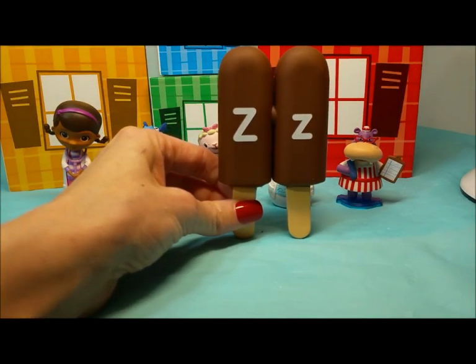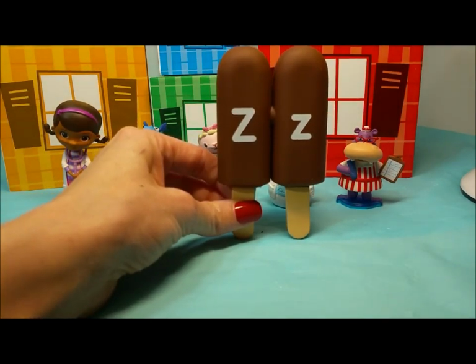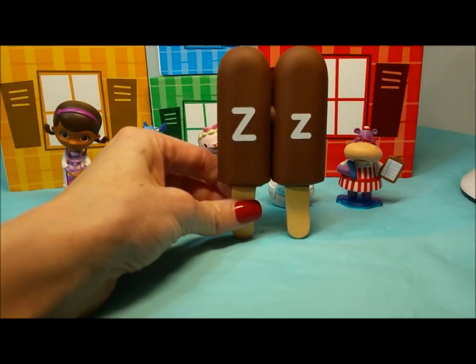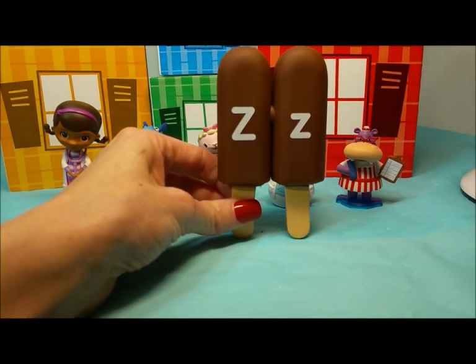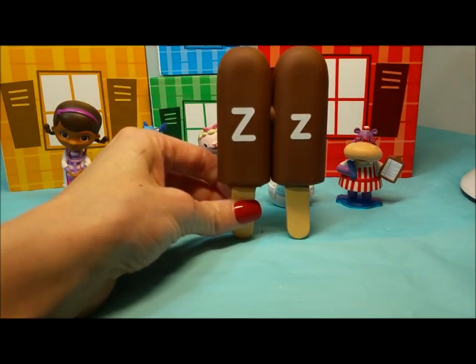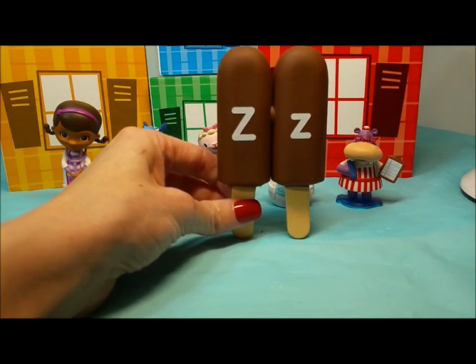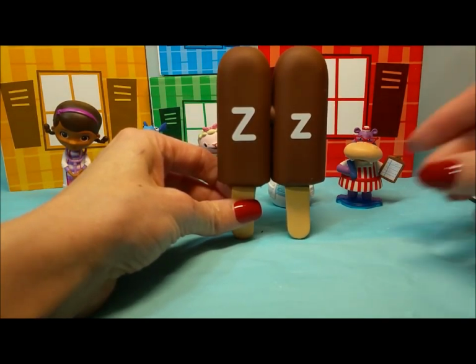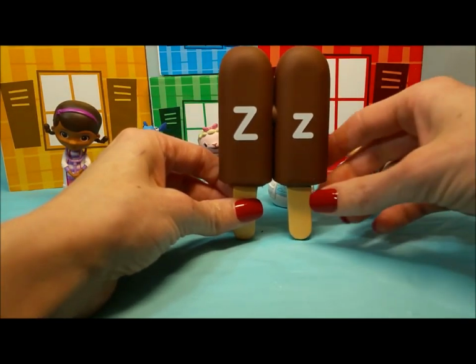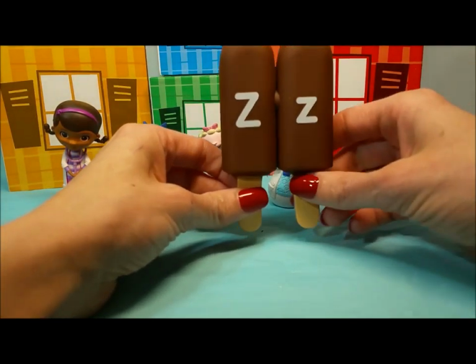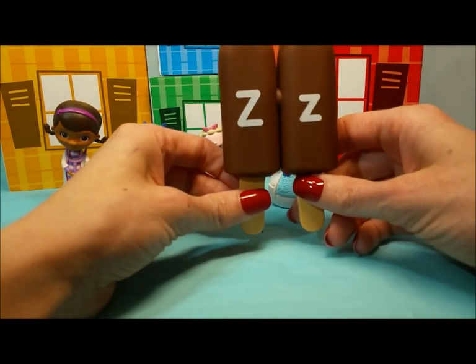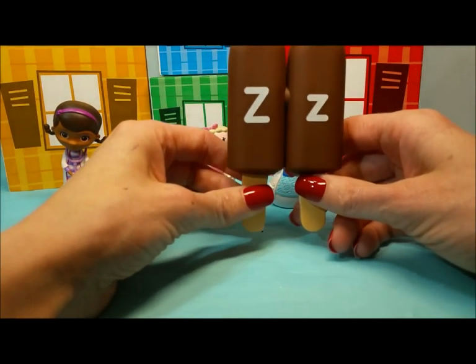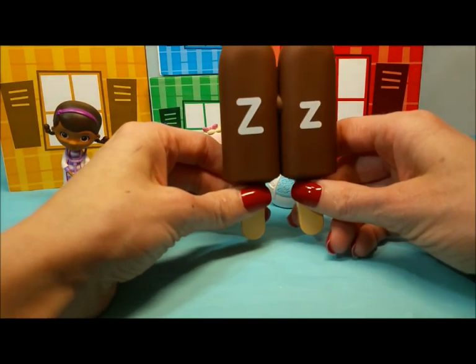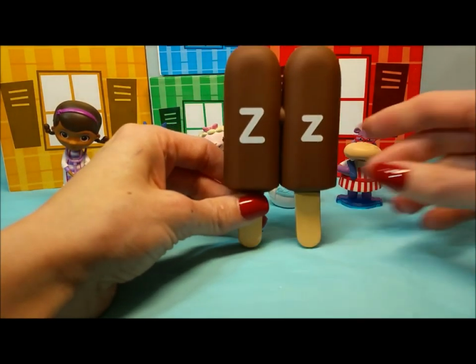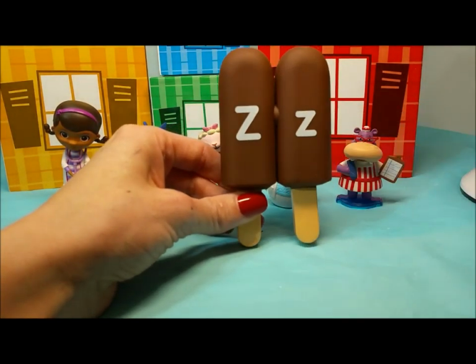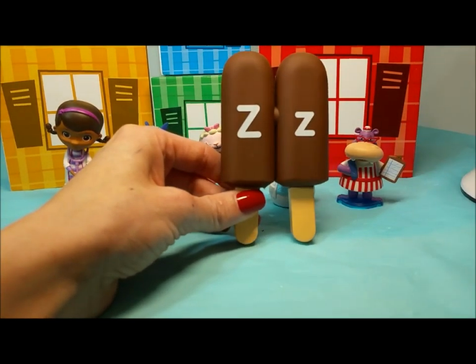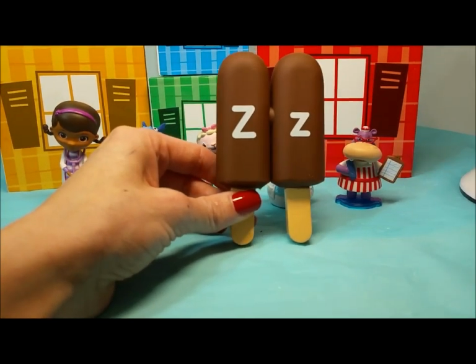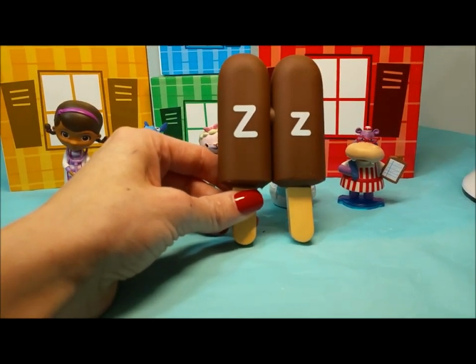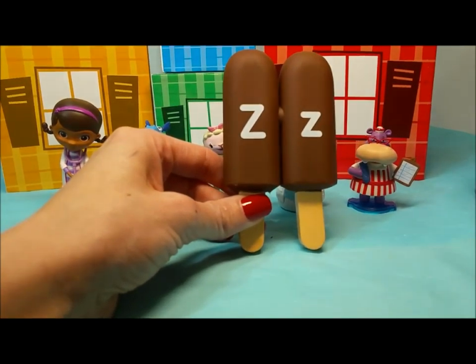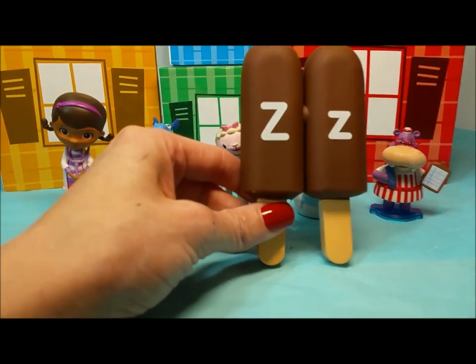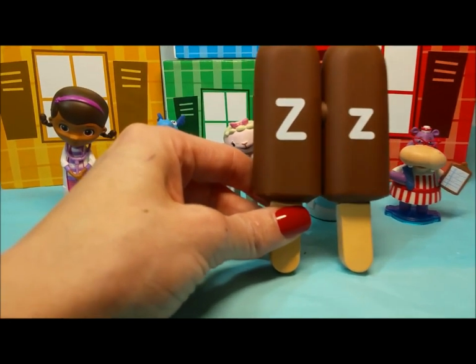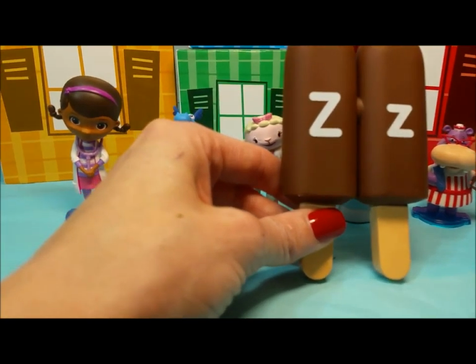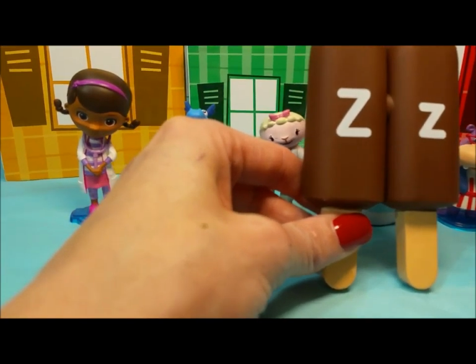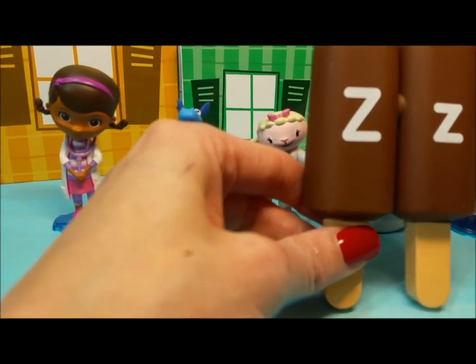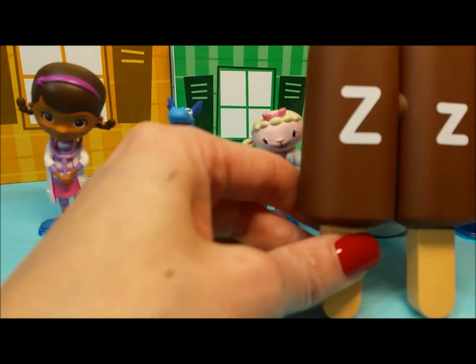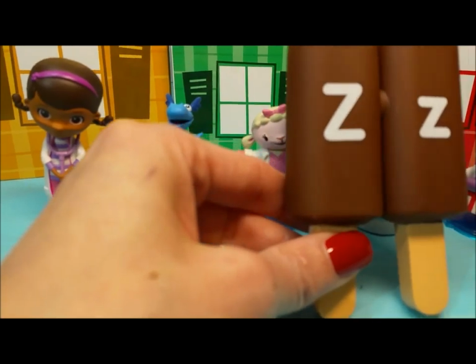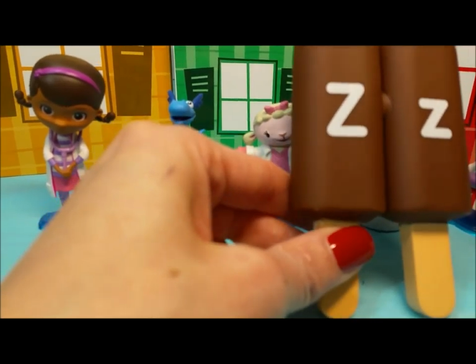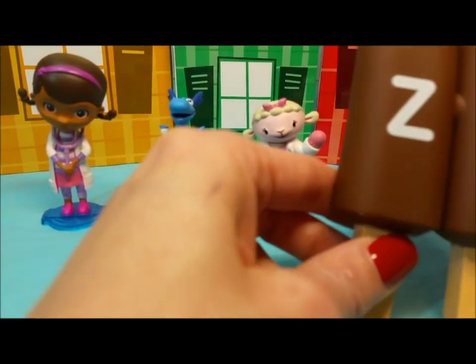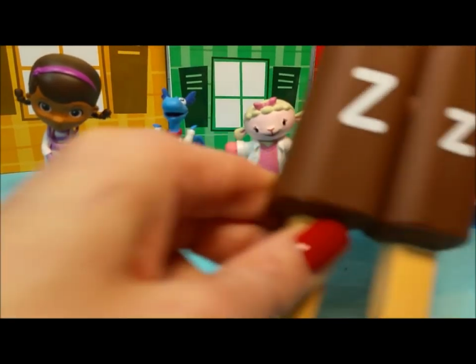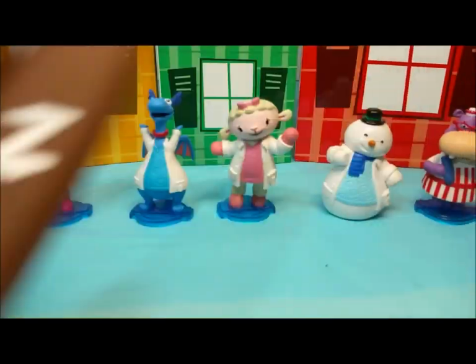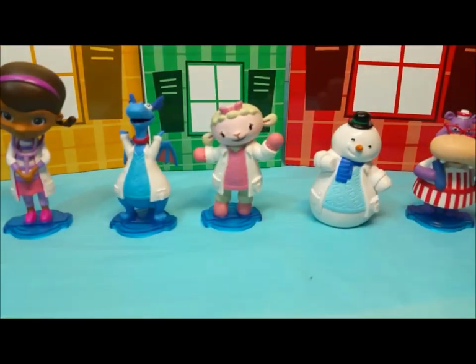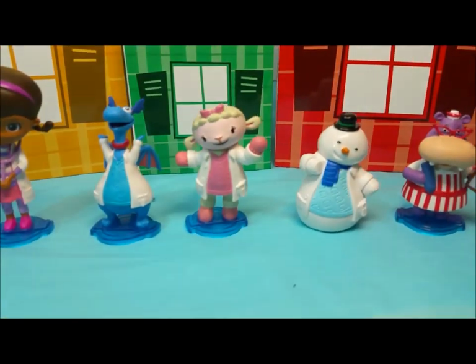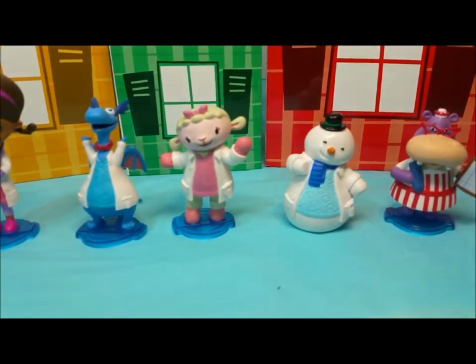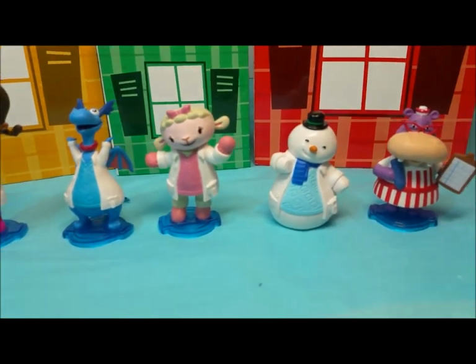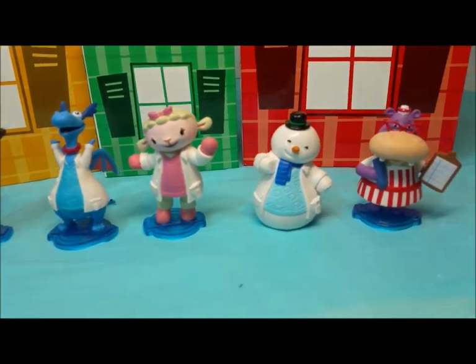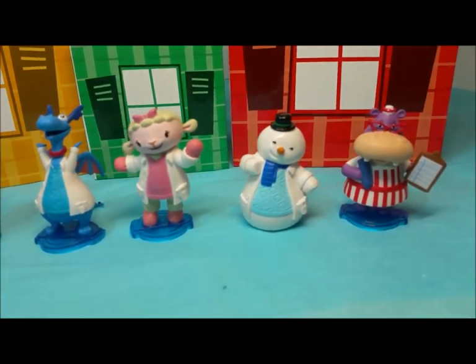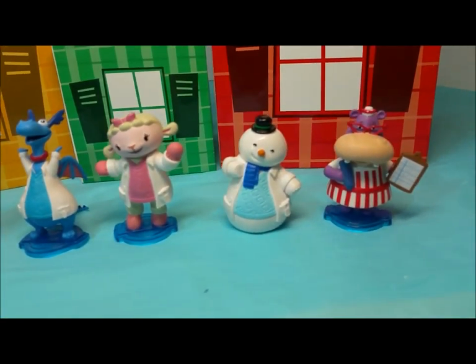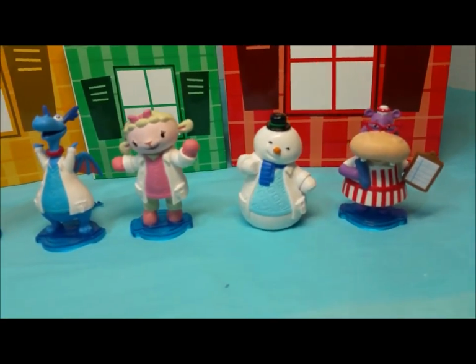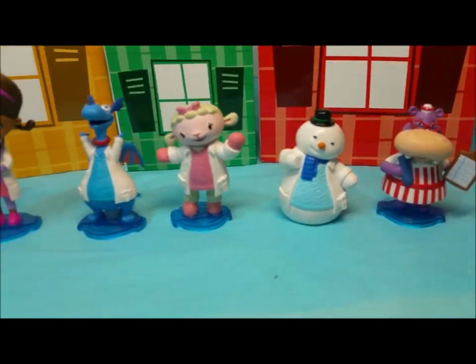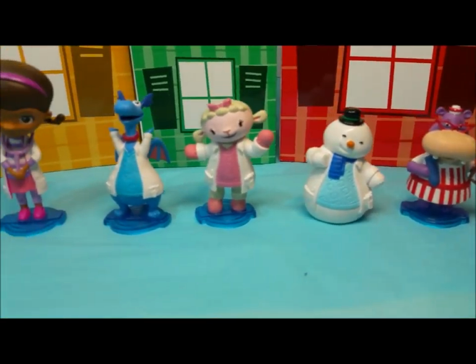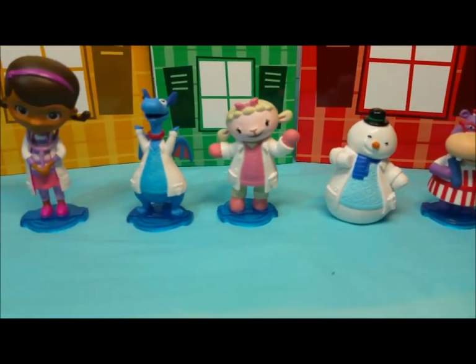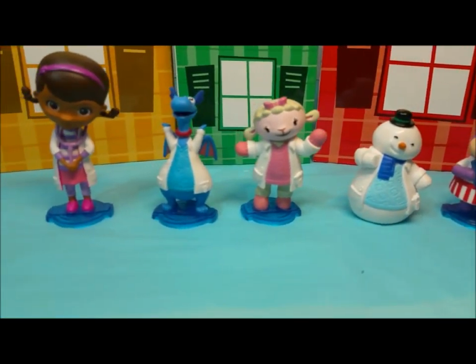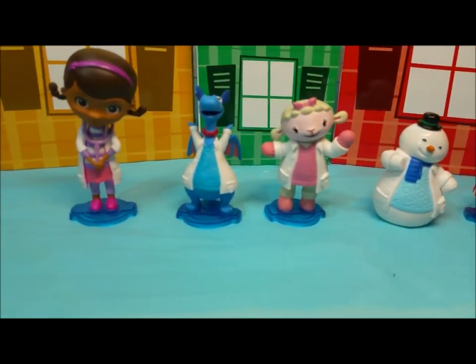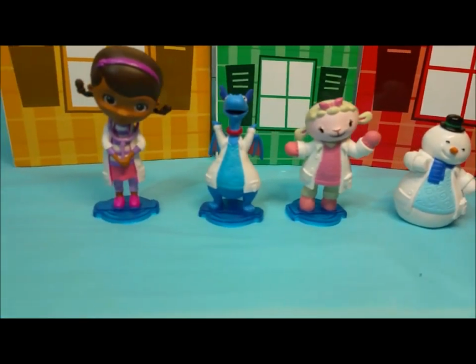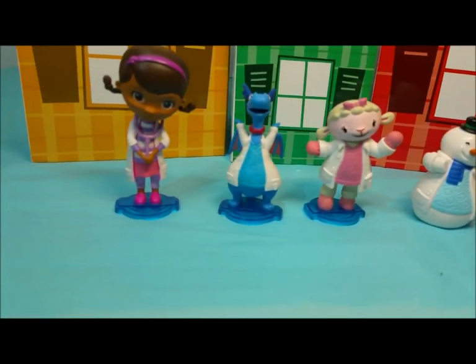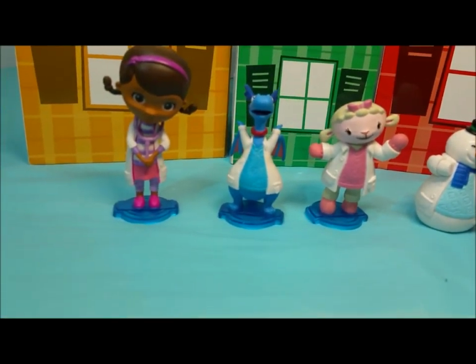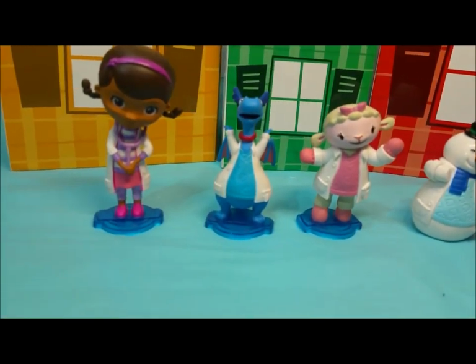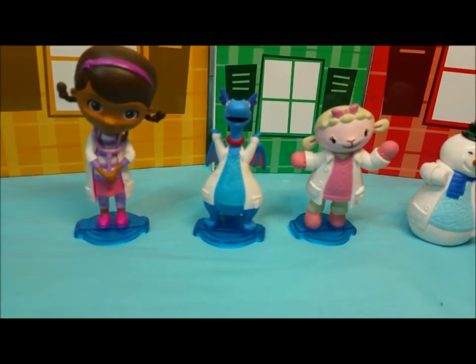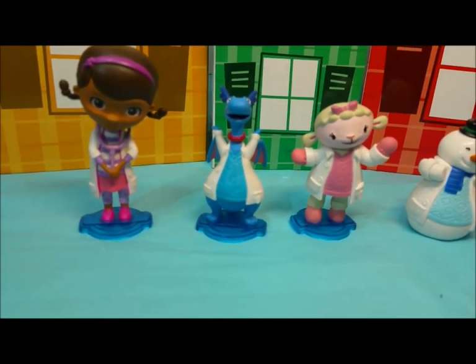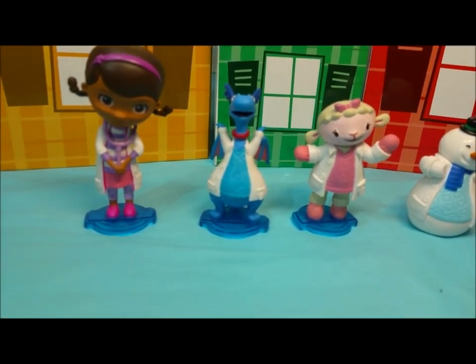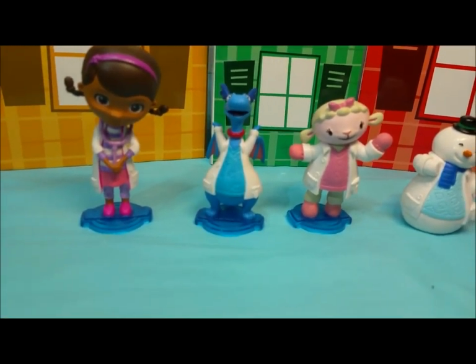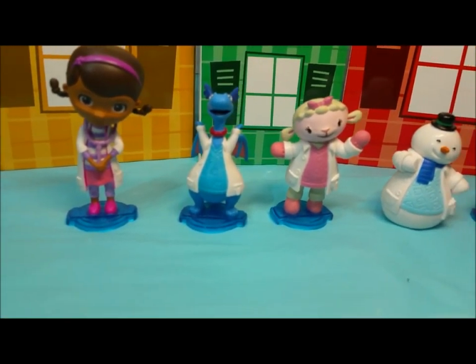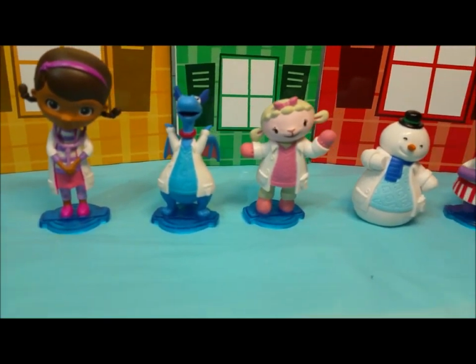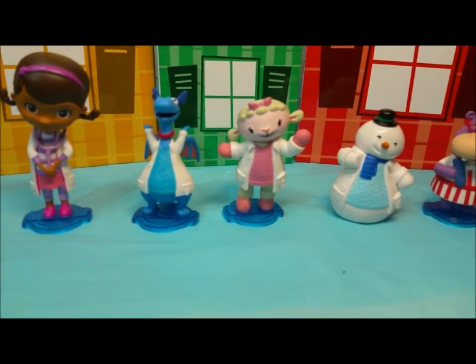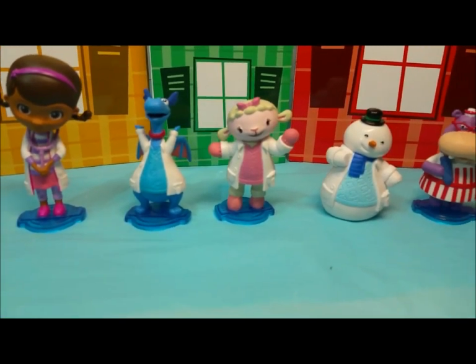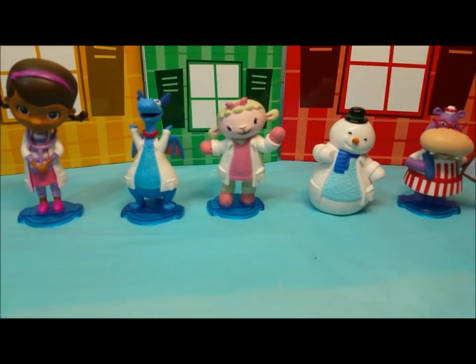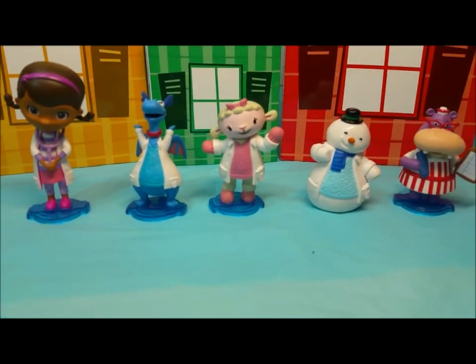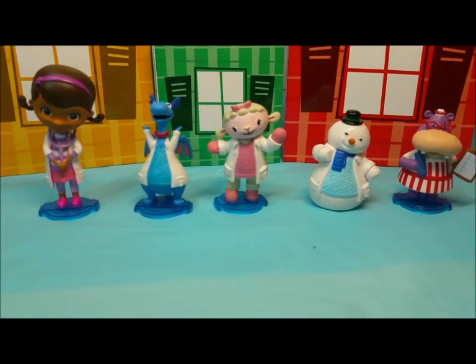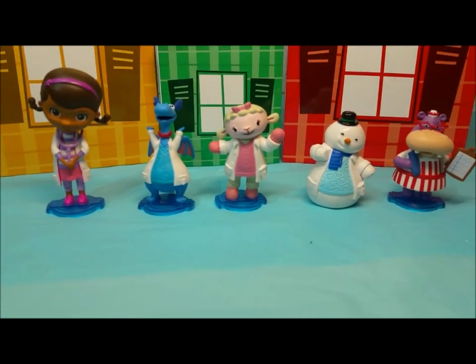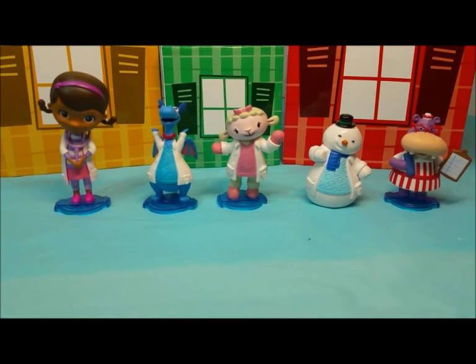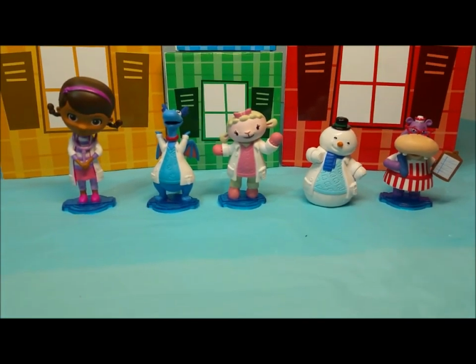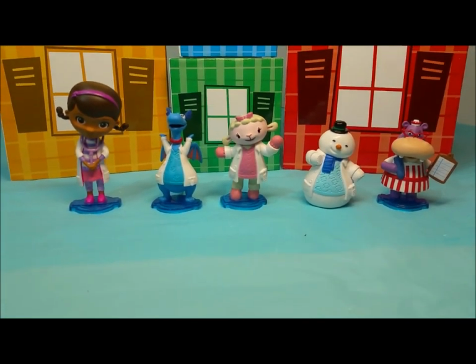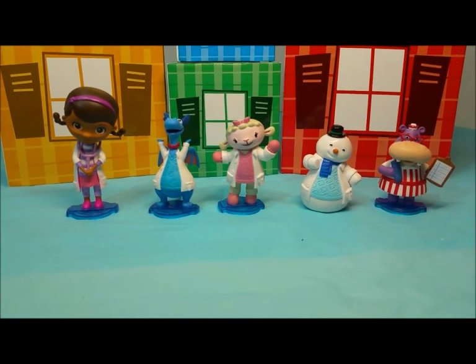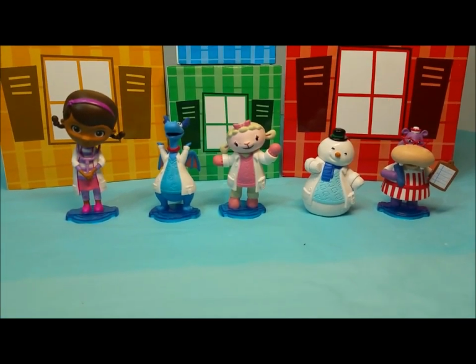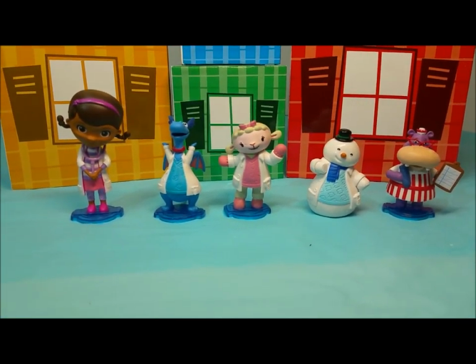Did all those popsicles look super yummy? They sure did to me. What about you guys? They sure sound good now, don't they?